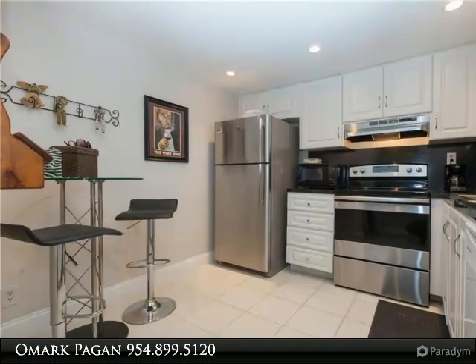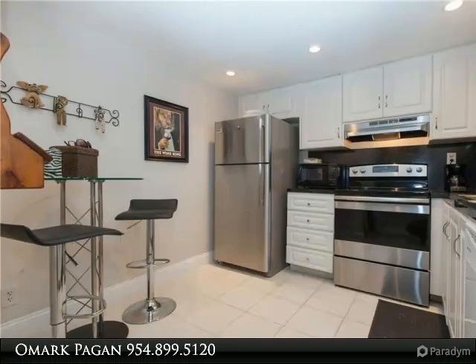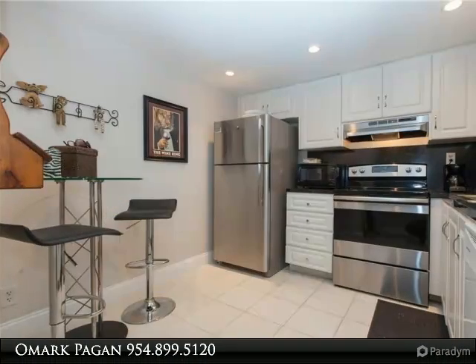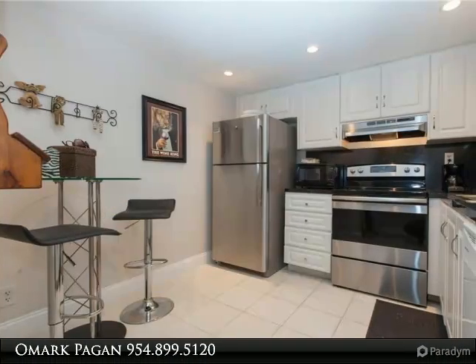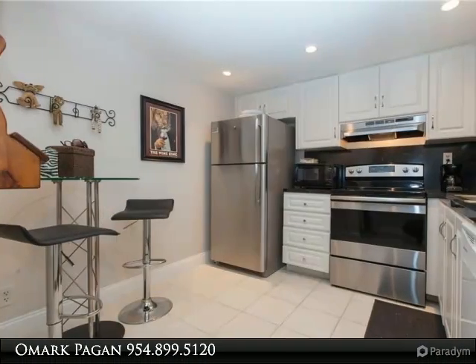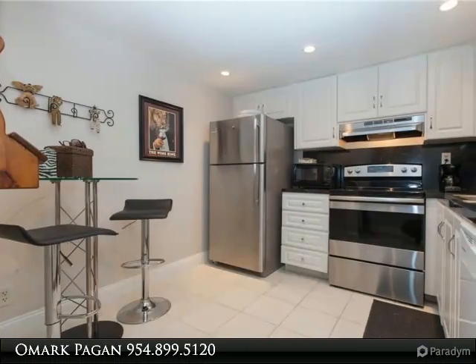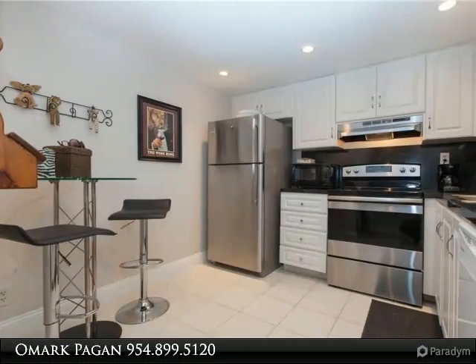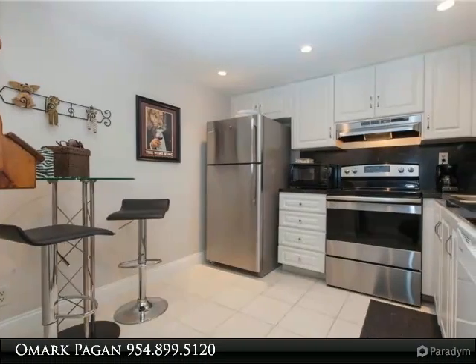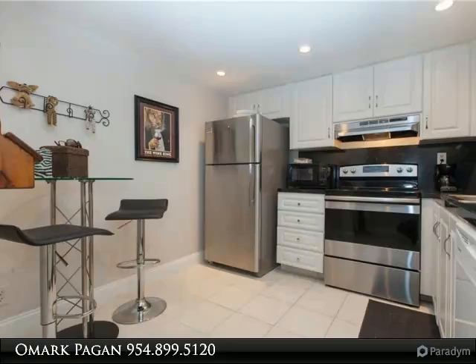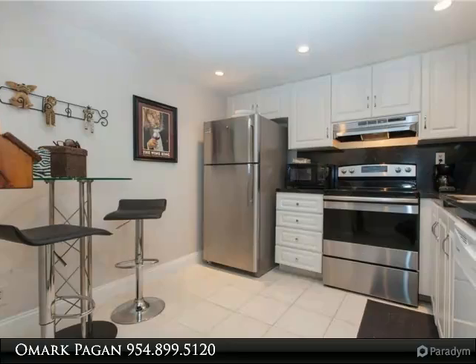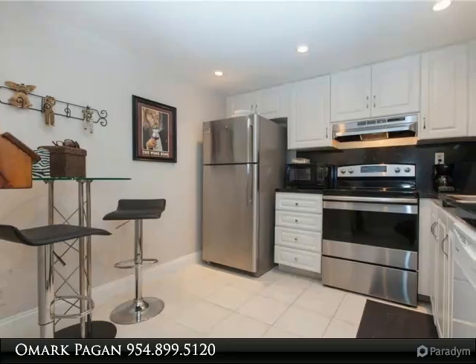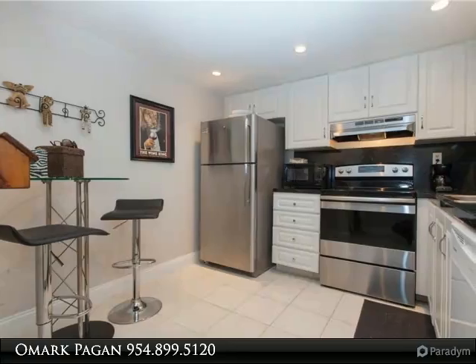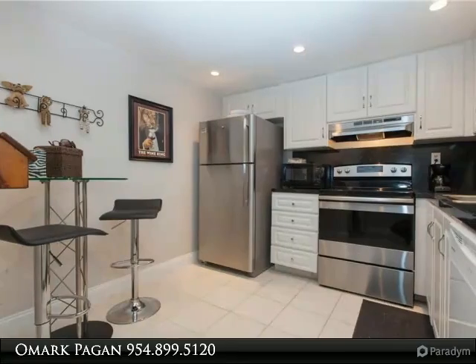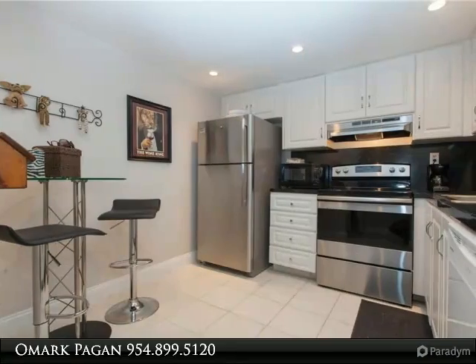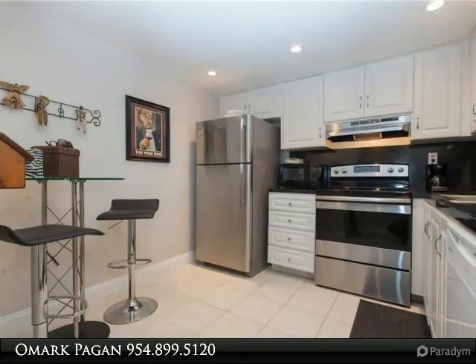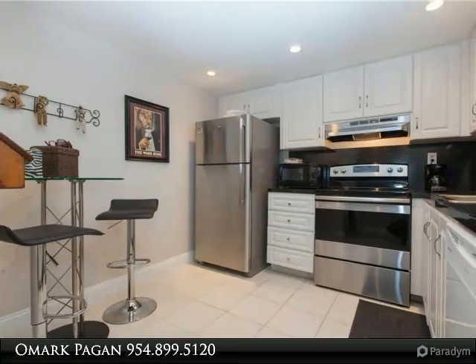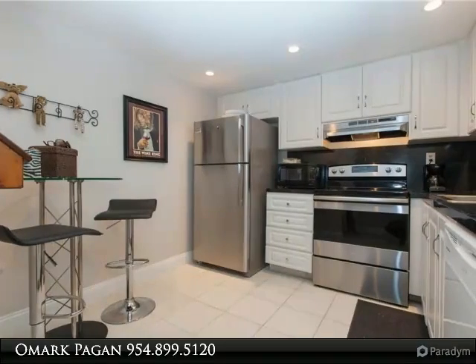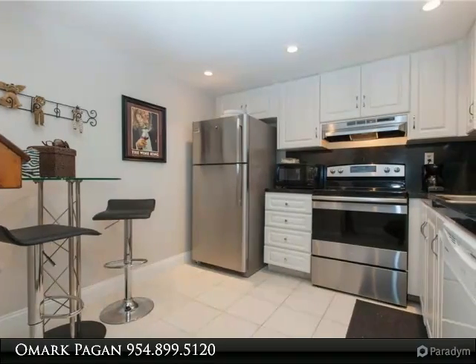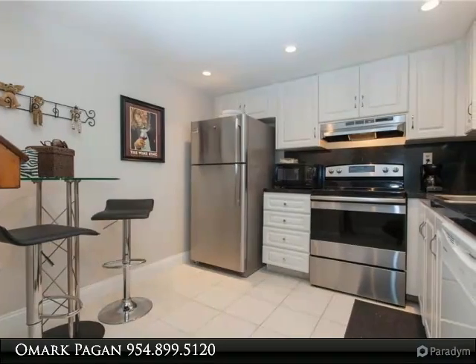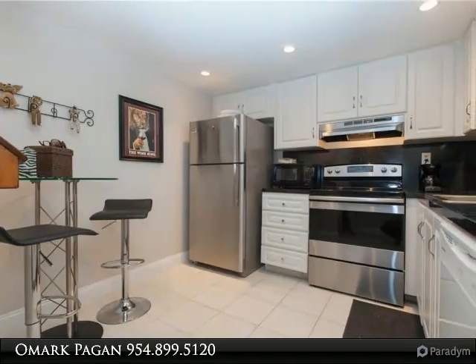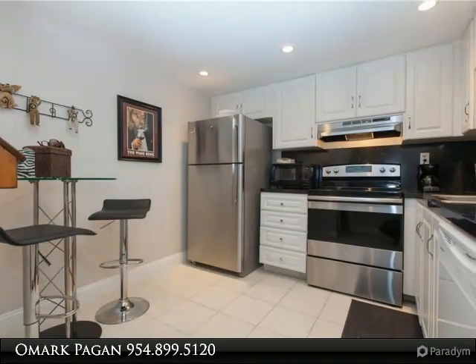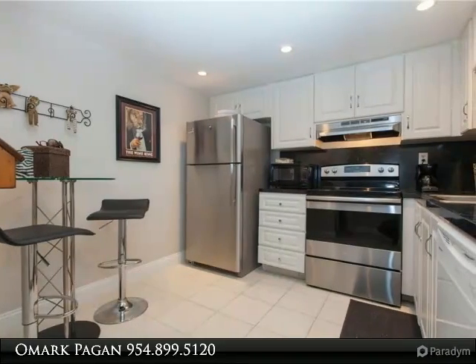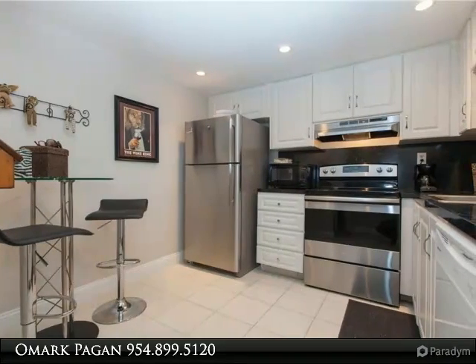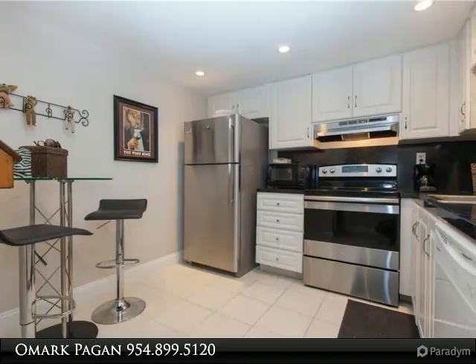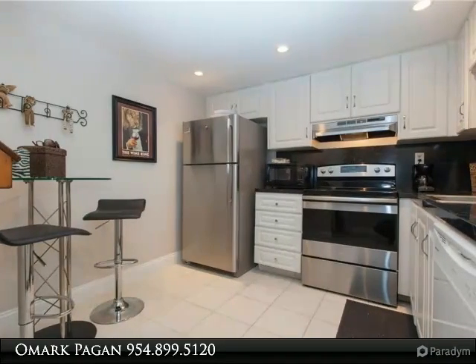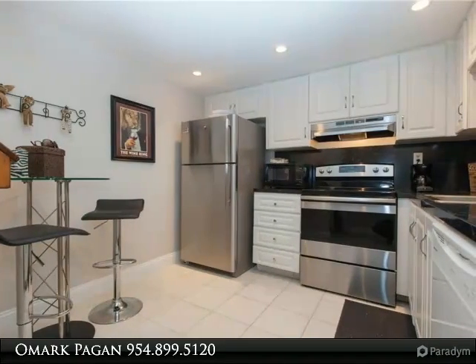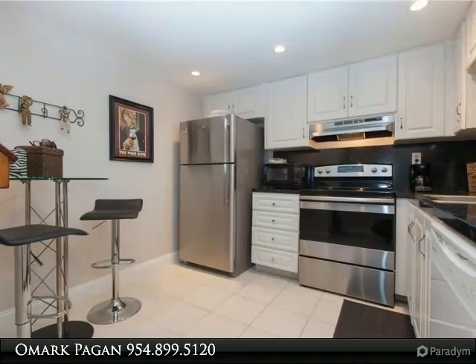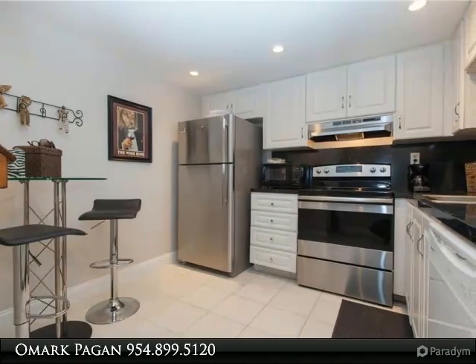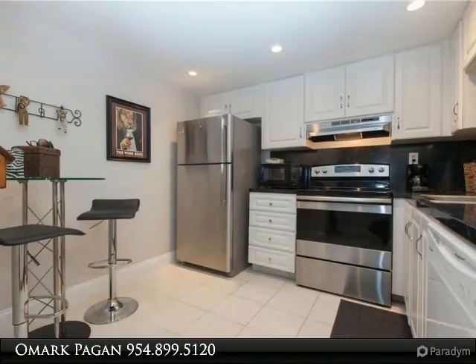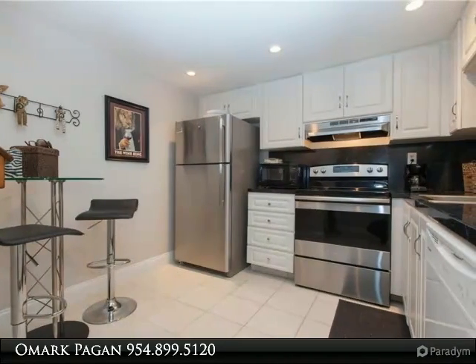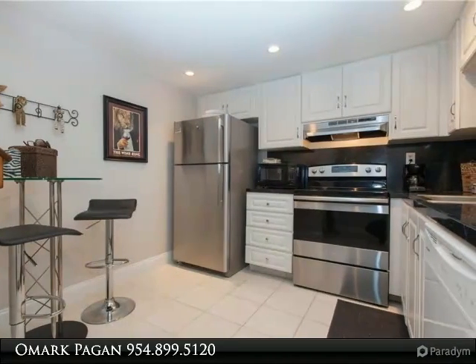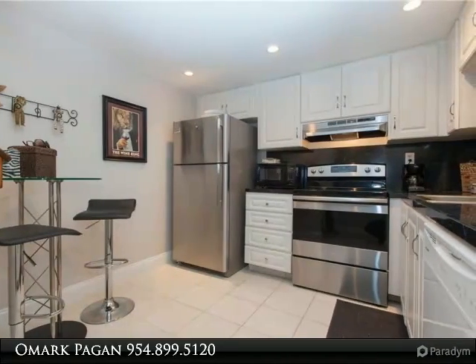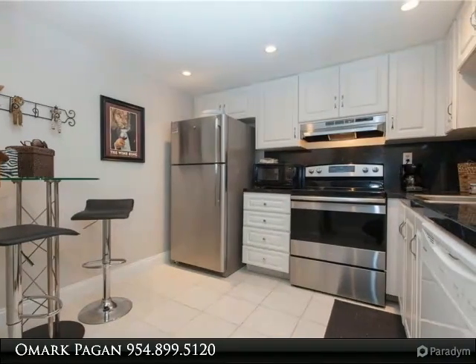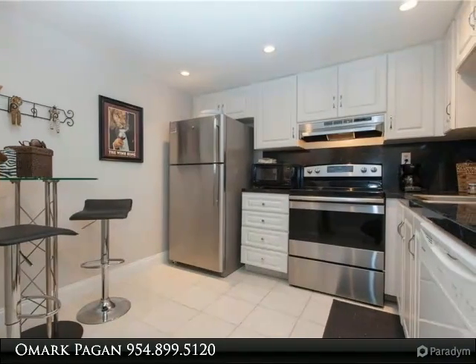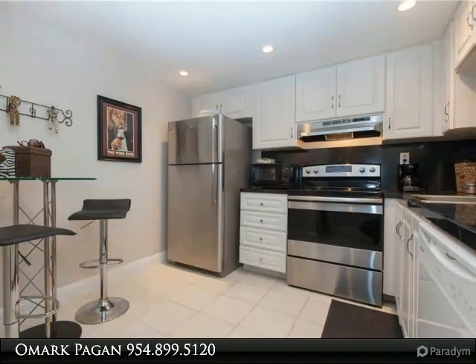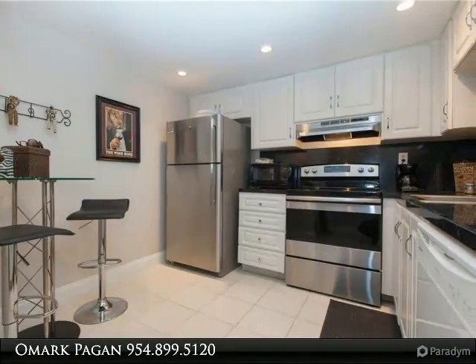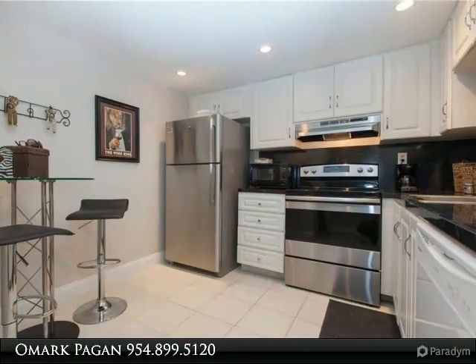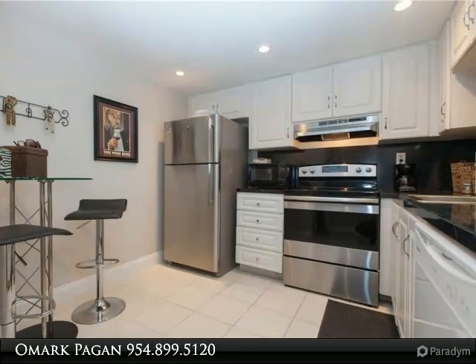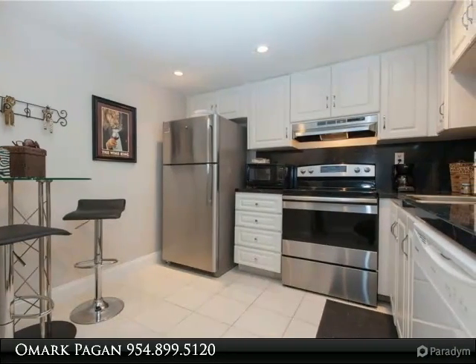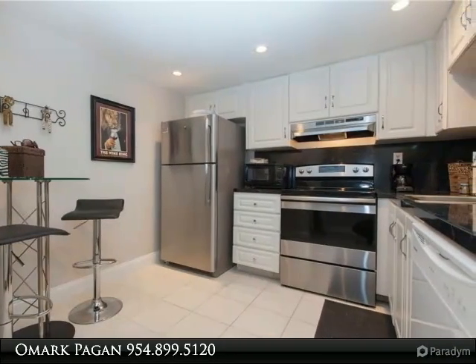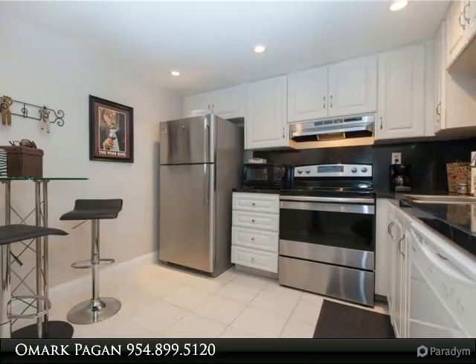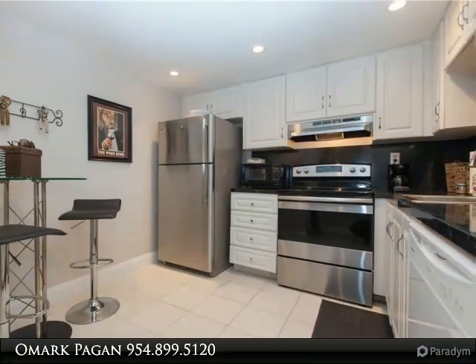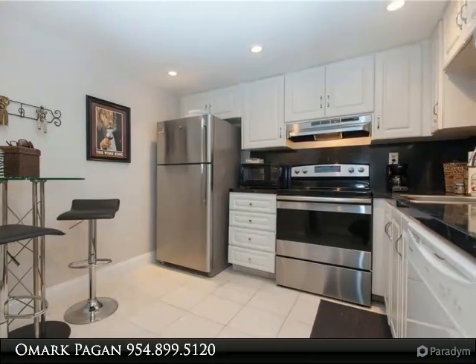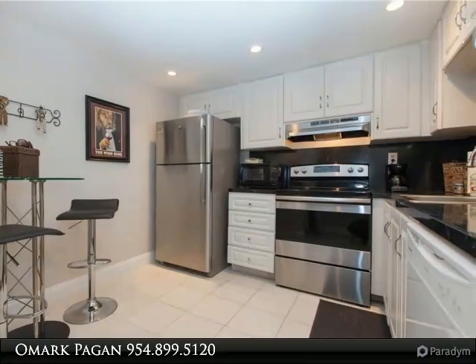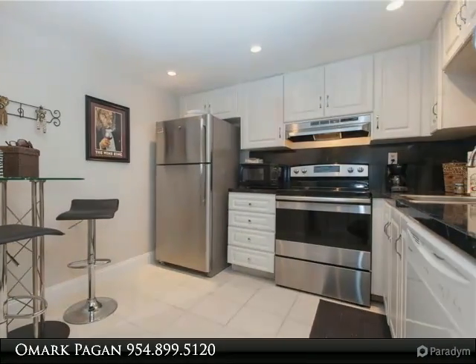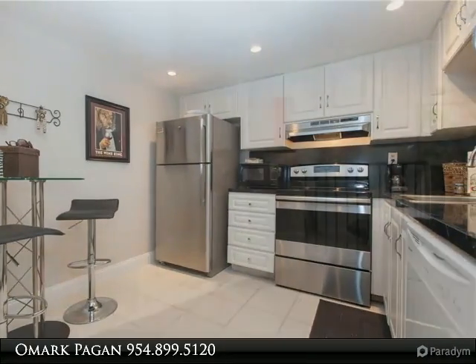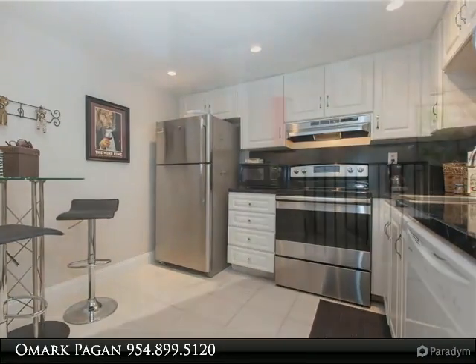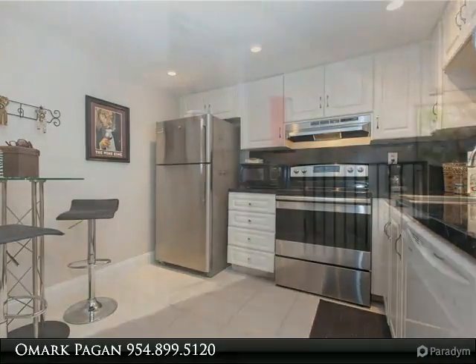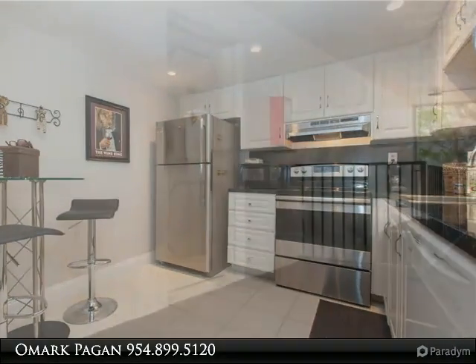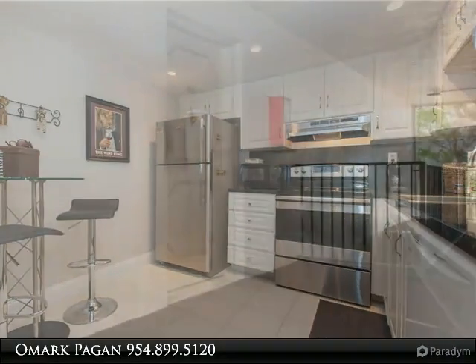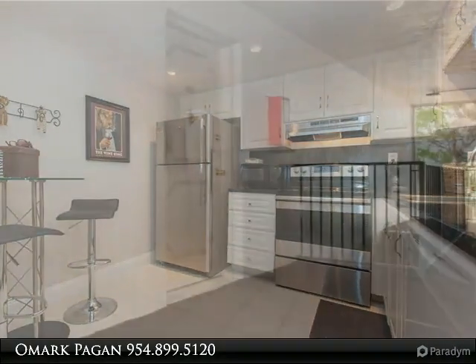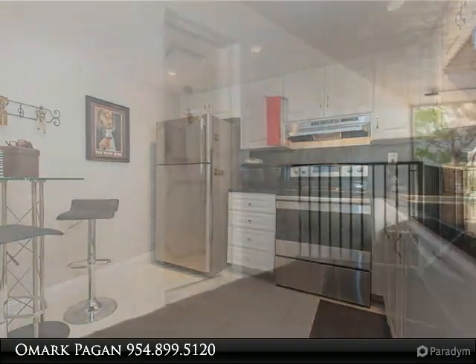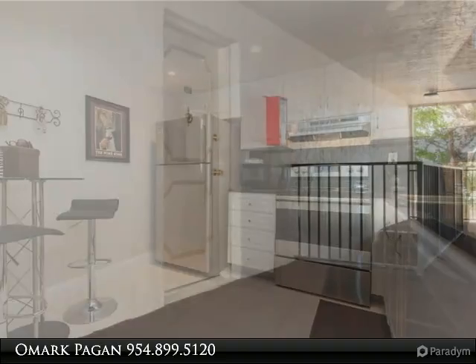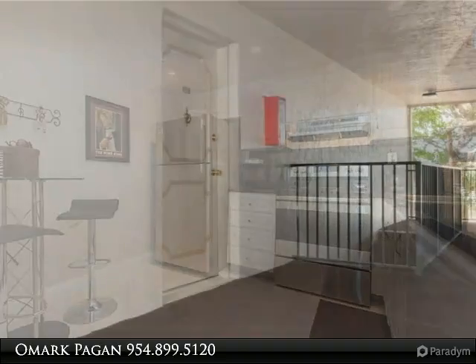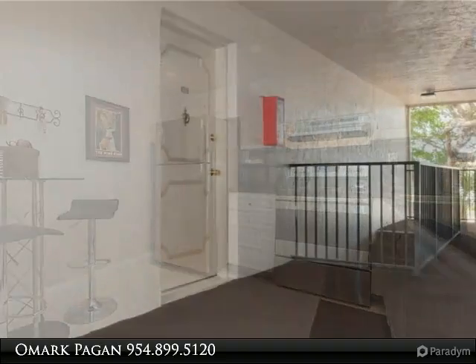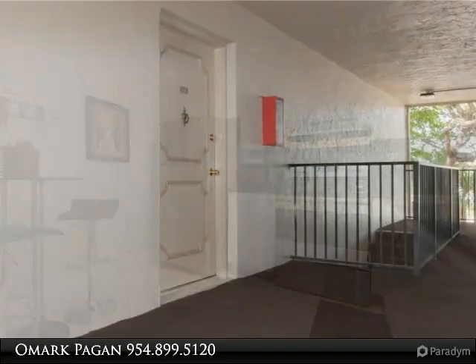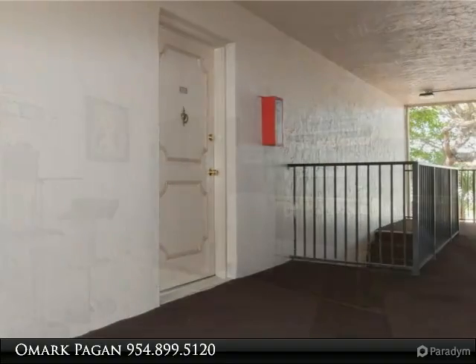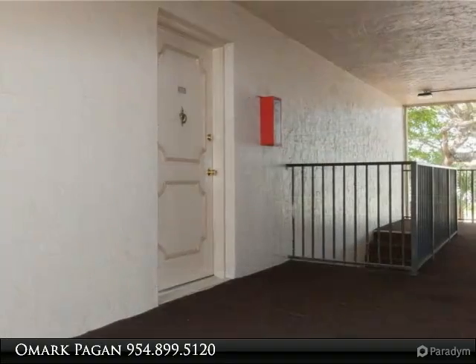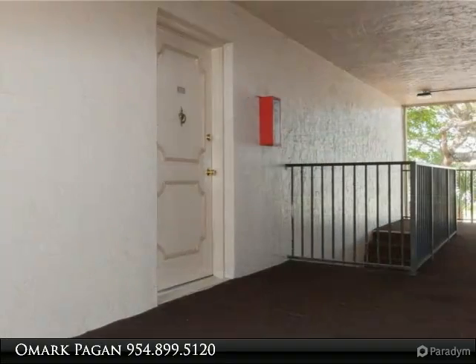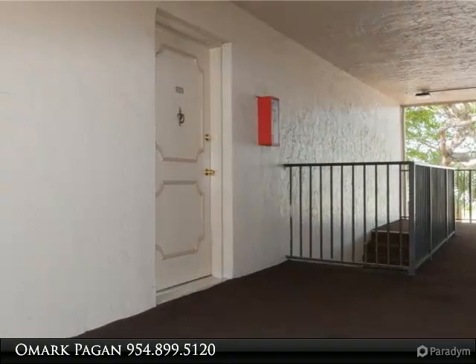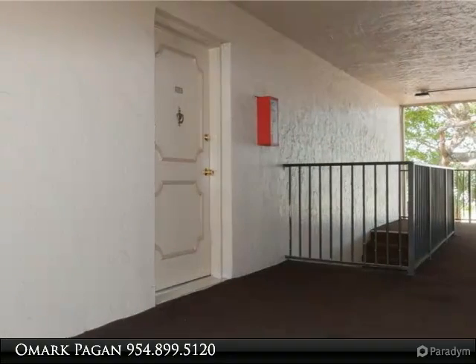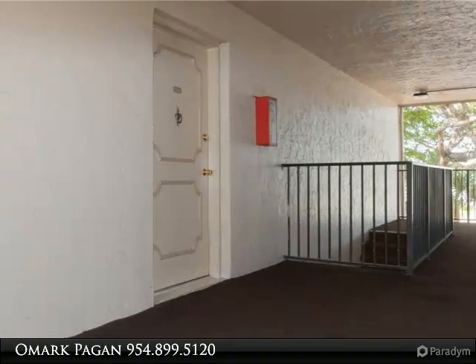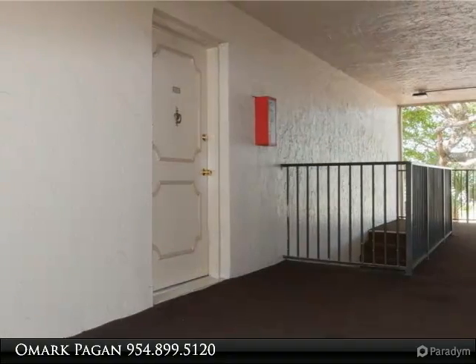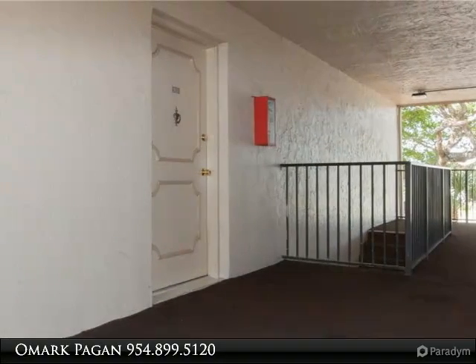Fabulously clean, 2nd floor condo with elevator in the desirable 55-plus Concord Village, nestled on Colony Golf Course.